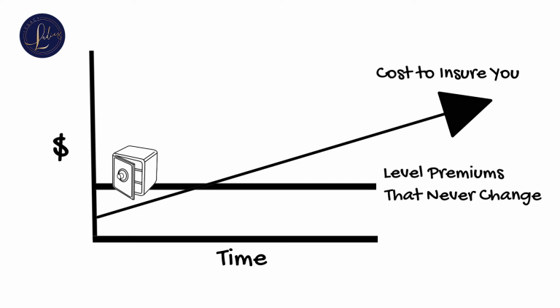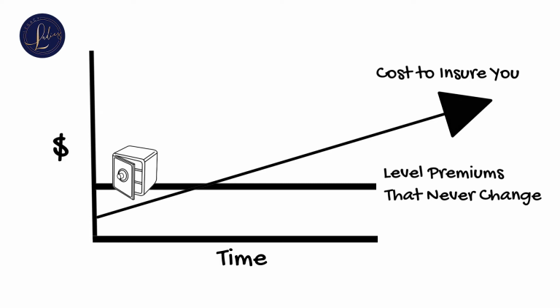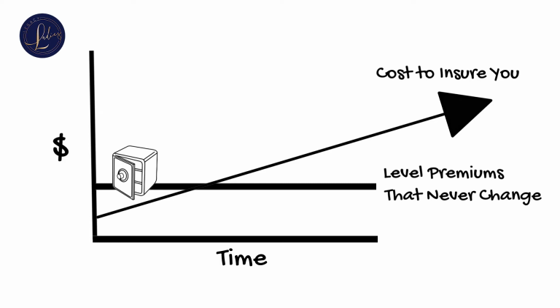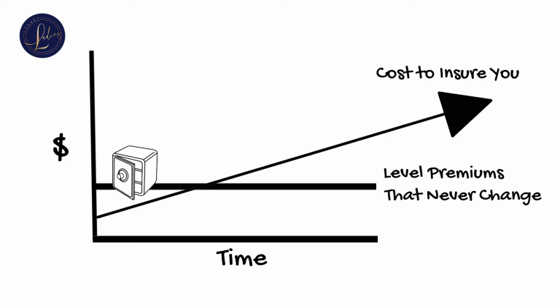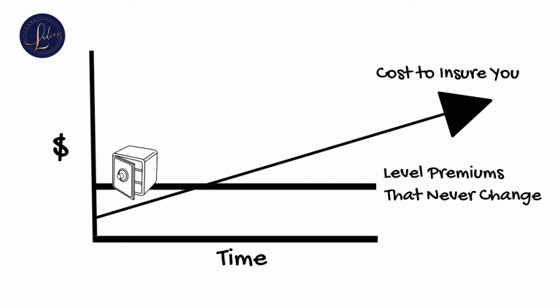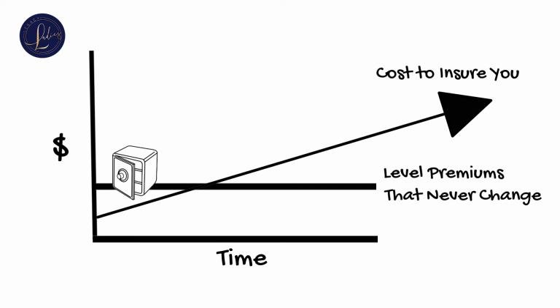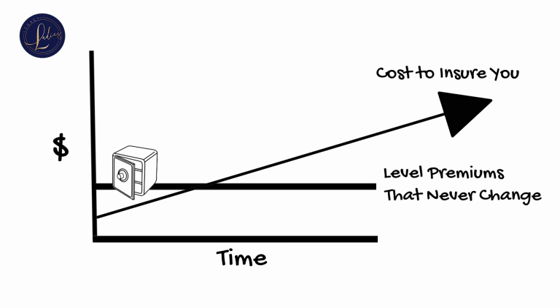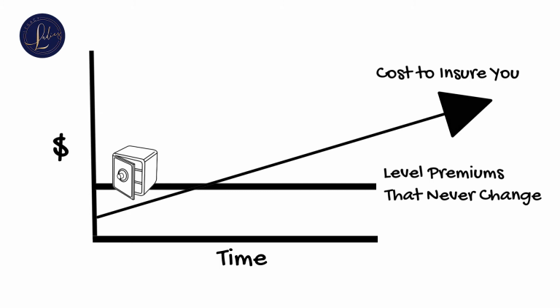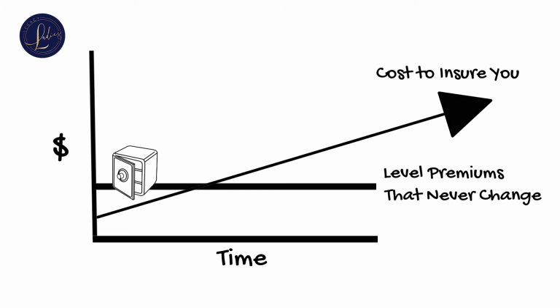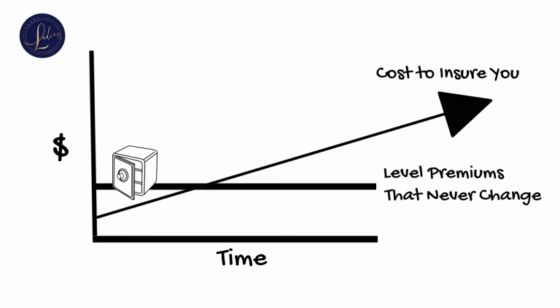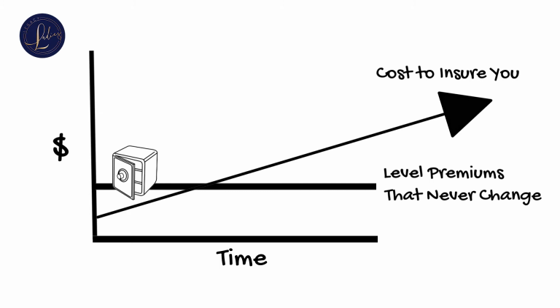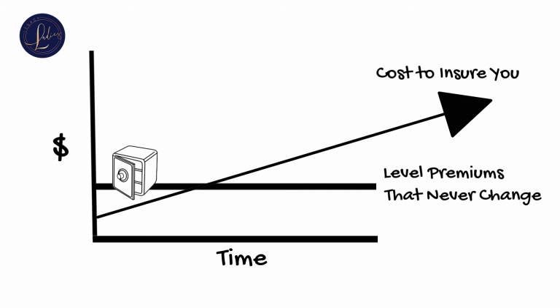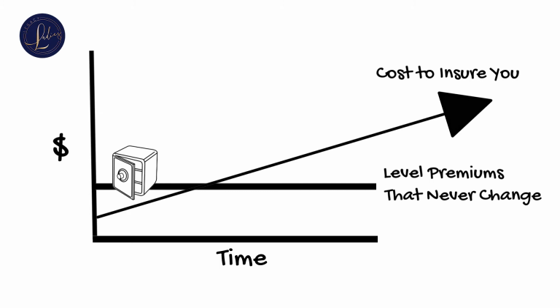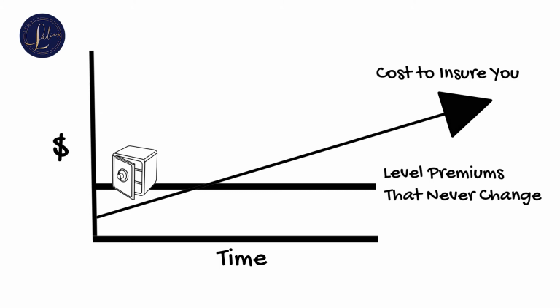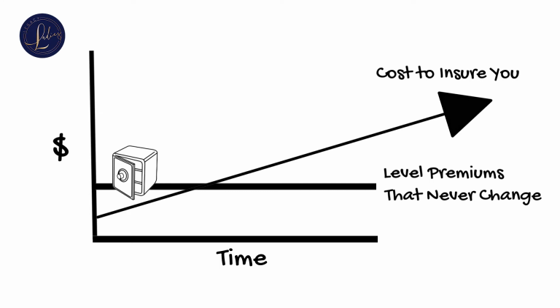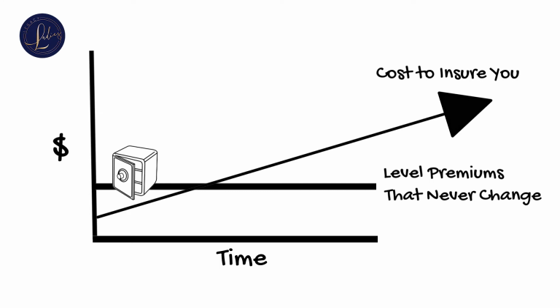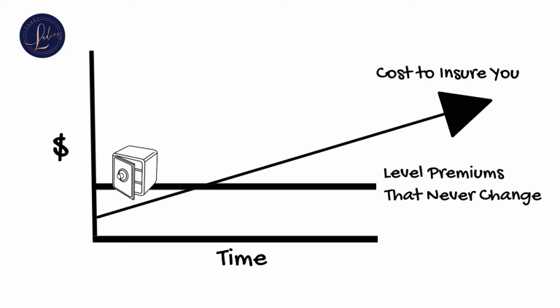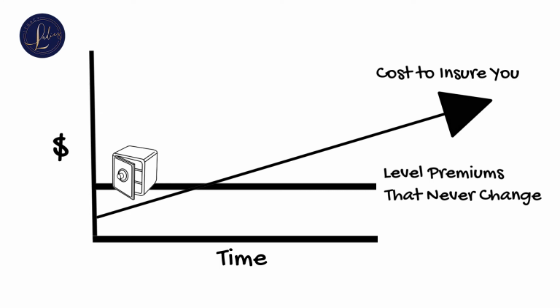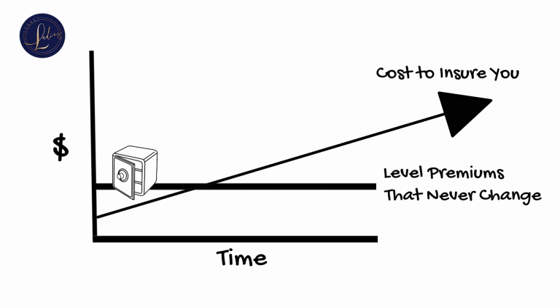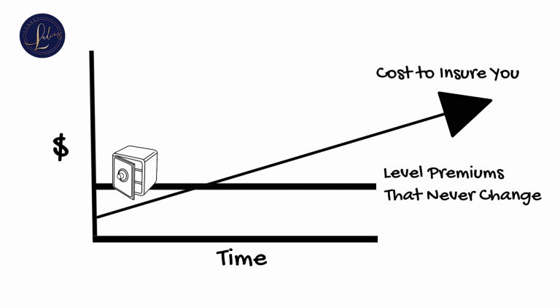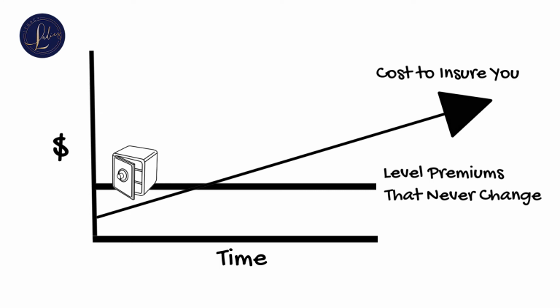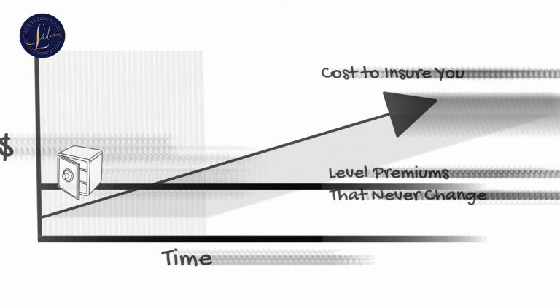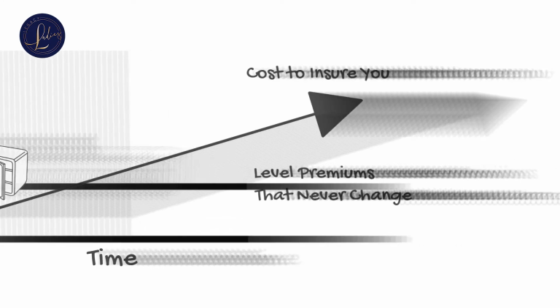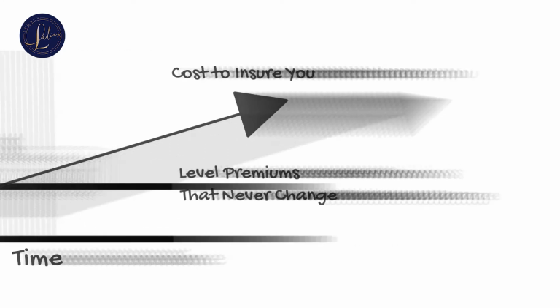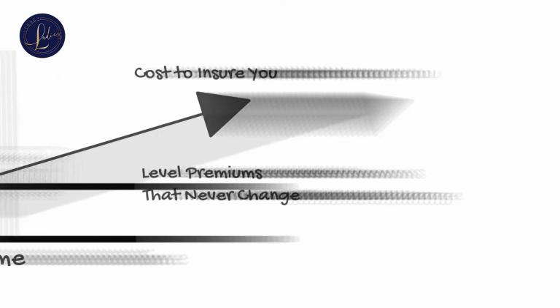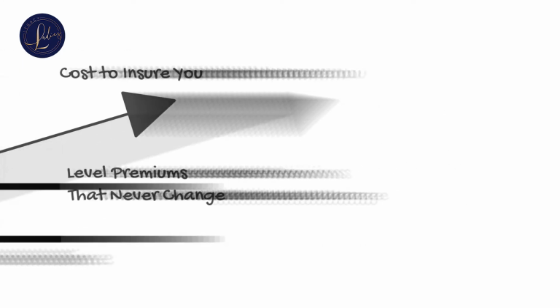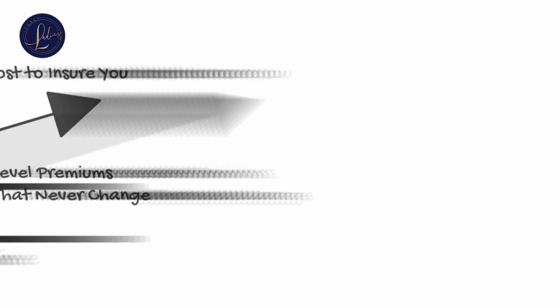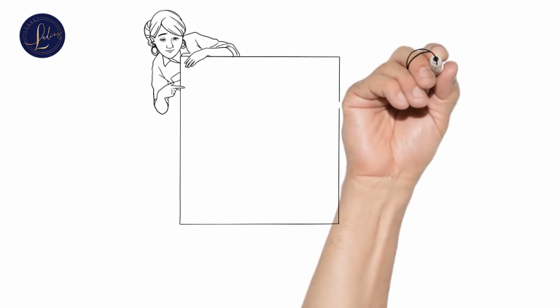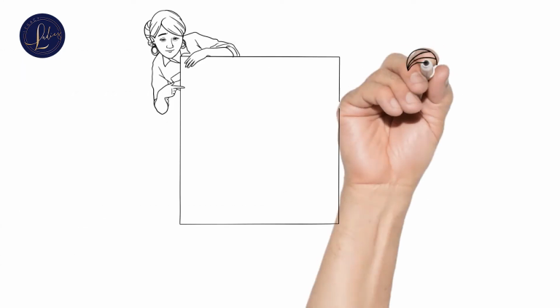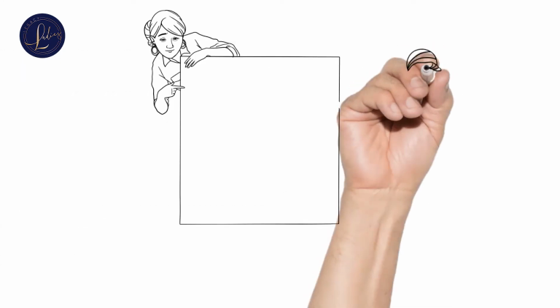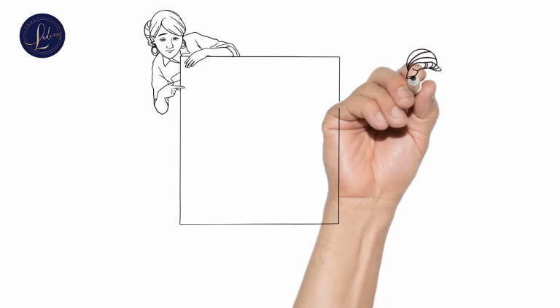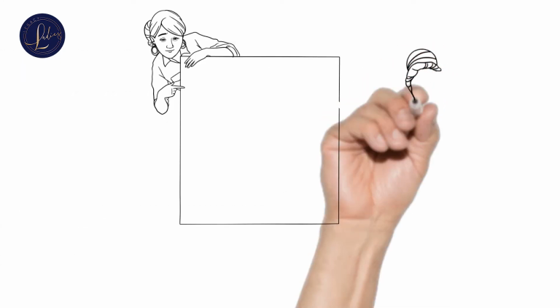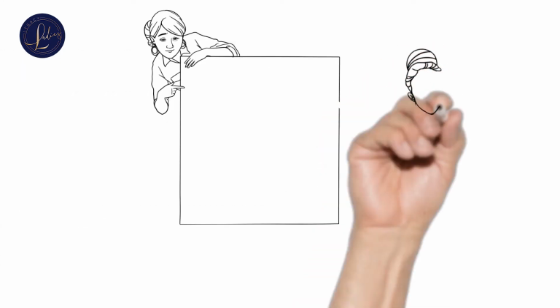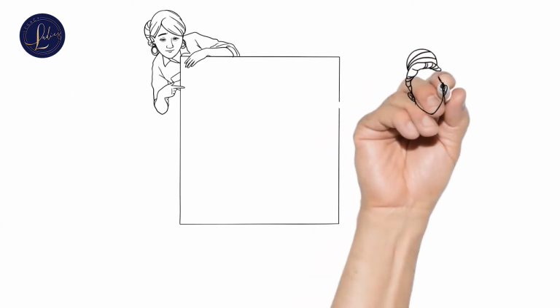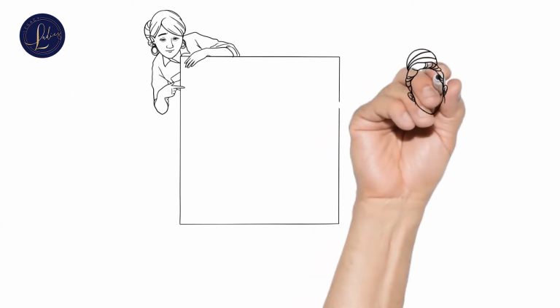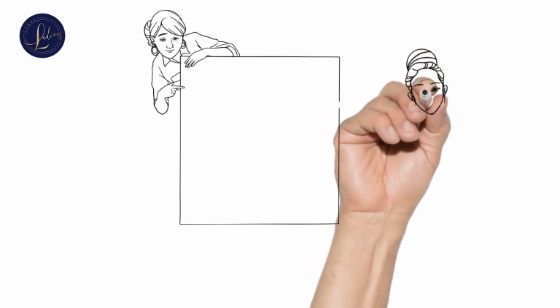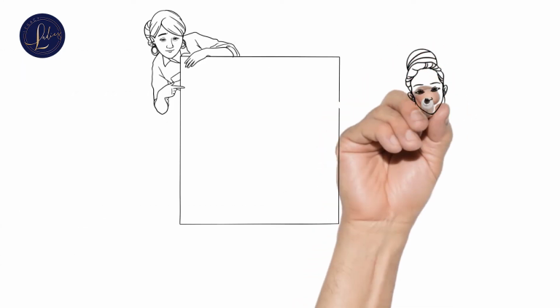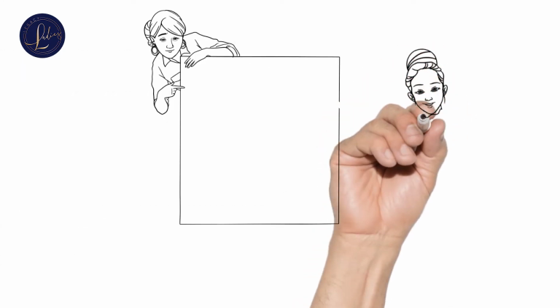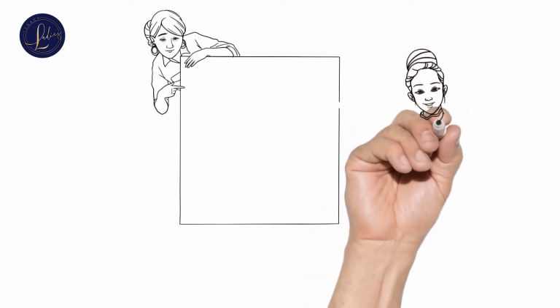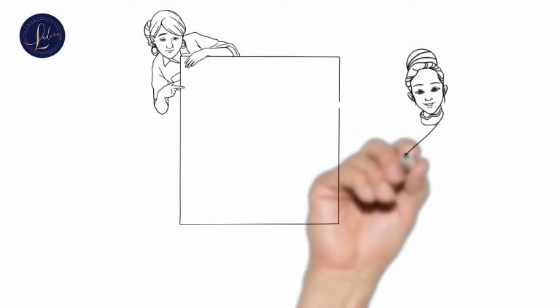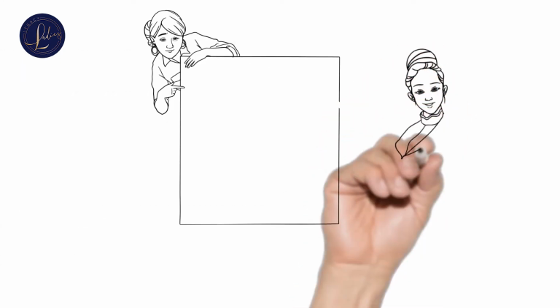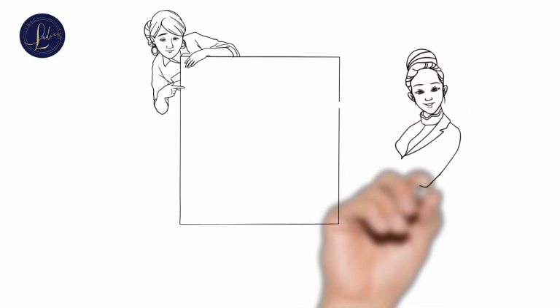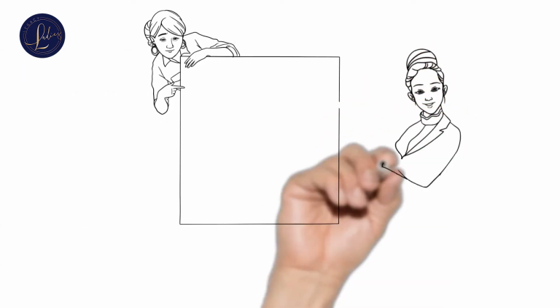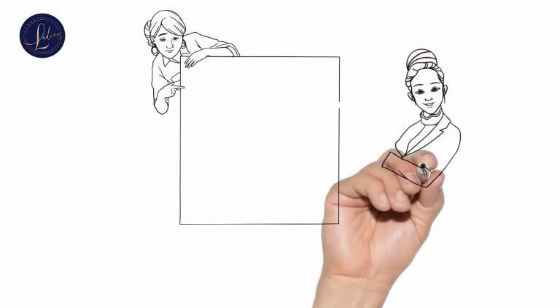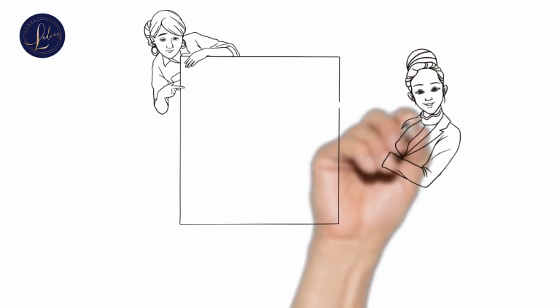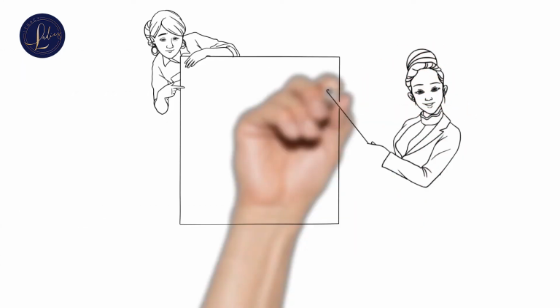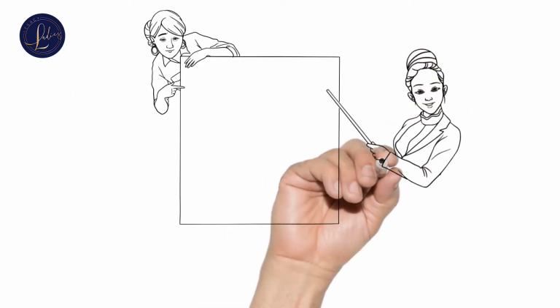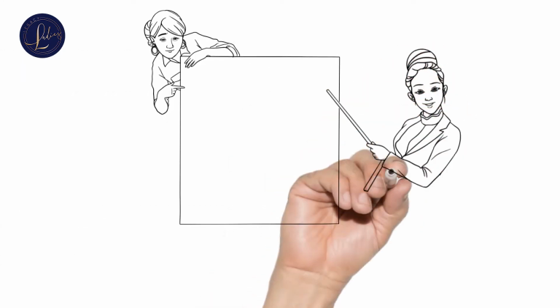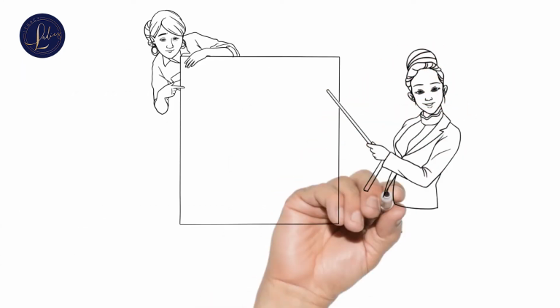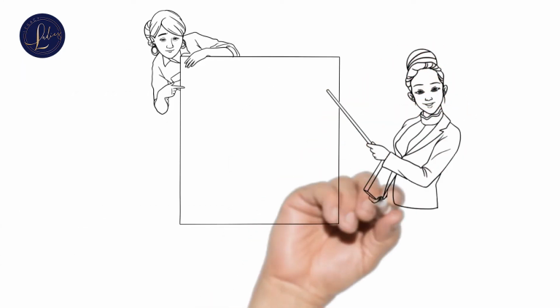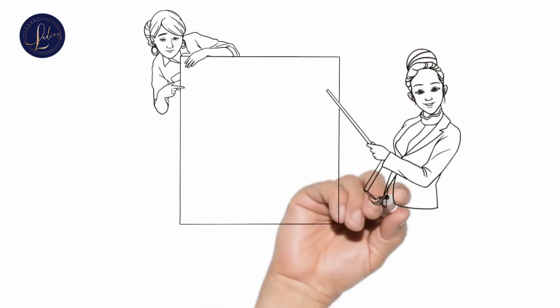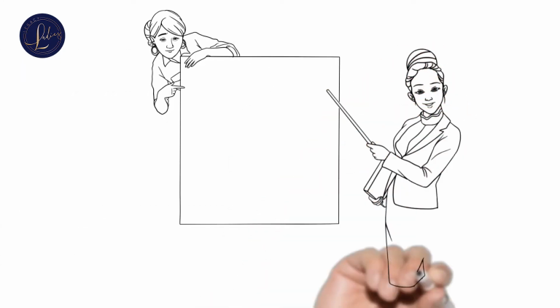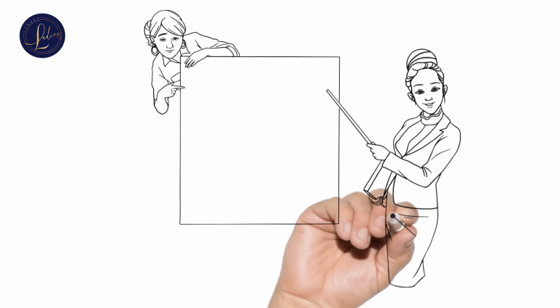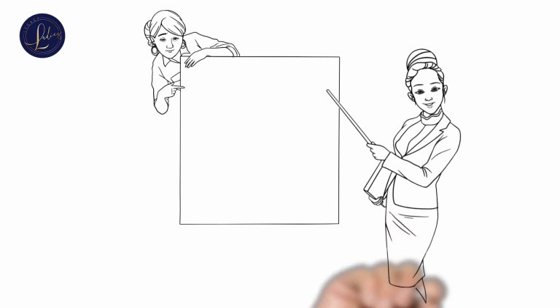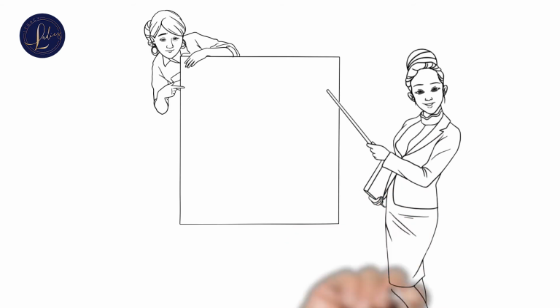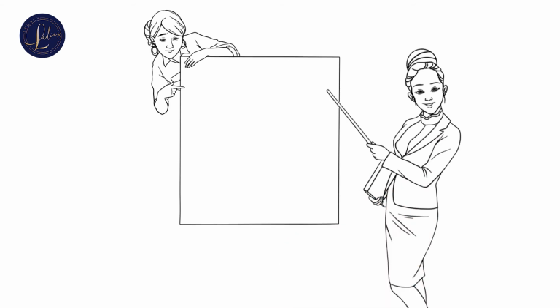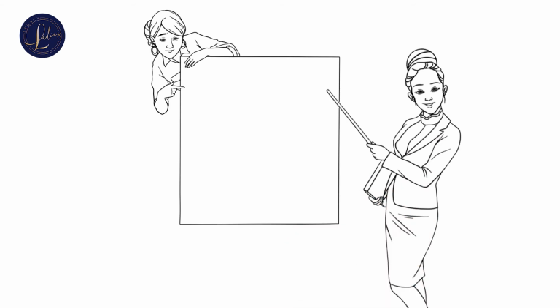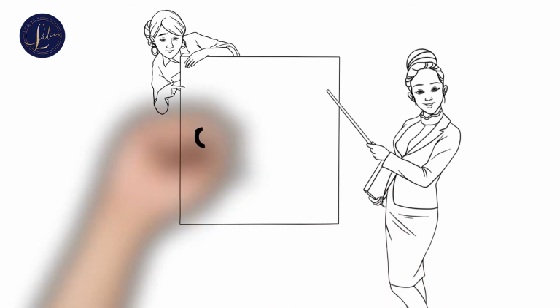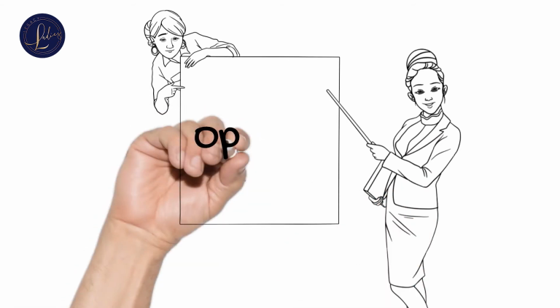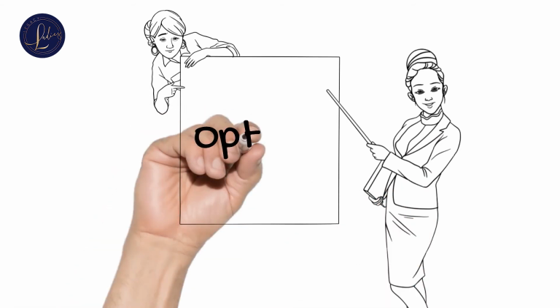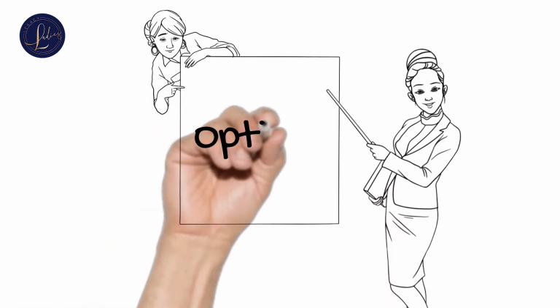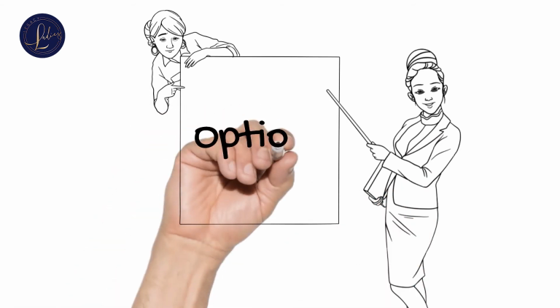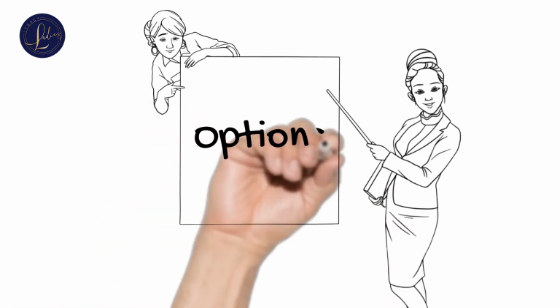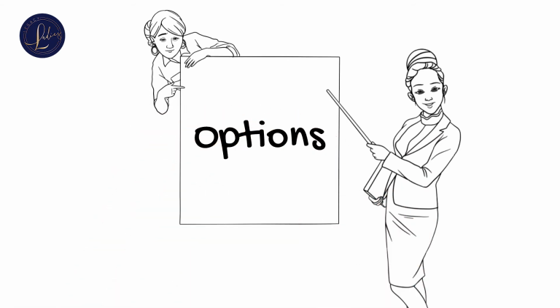Now you know what the cash value is for when it comes to final expense policies. Let's go back so we can go over your other options.